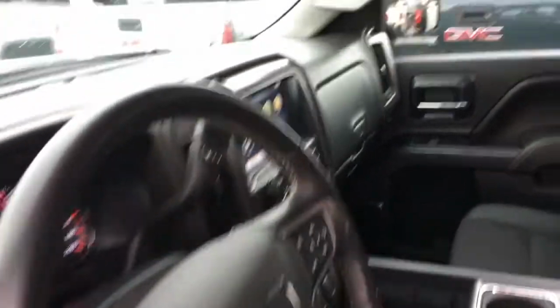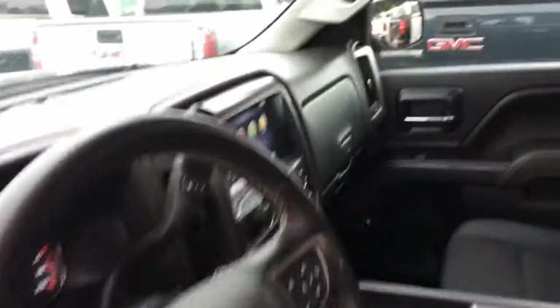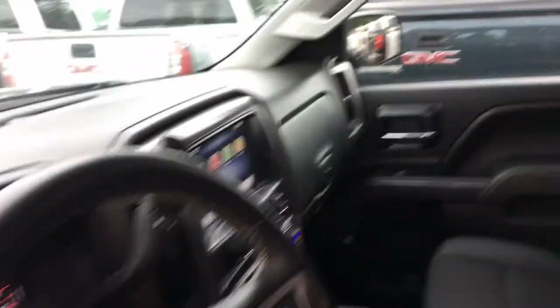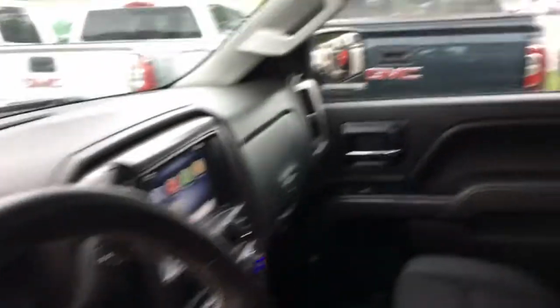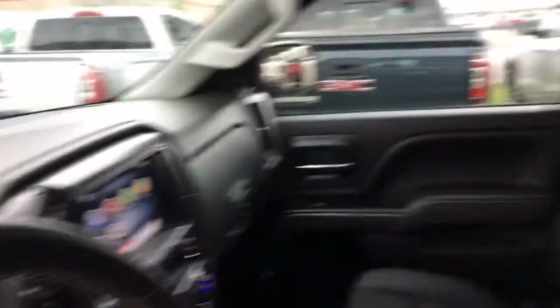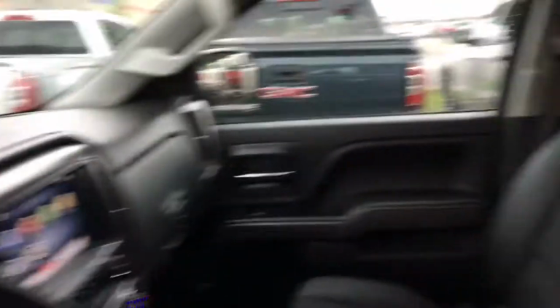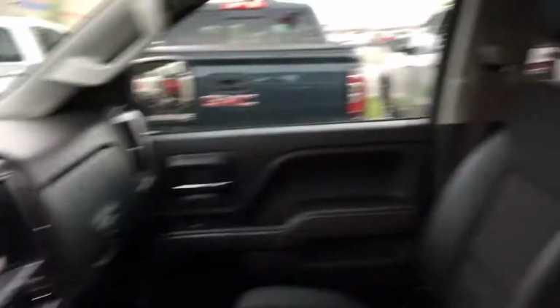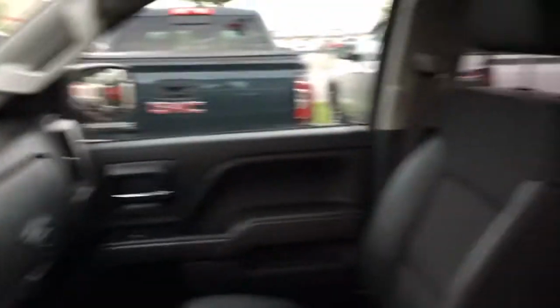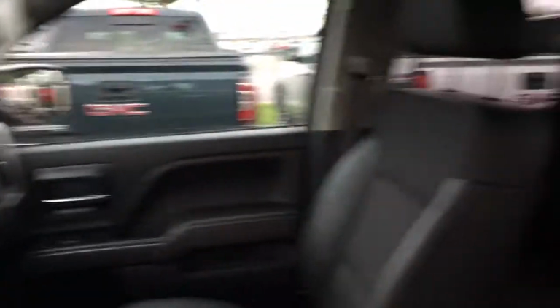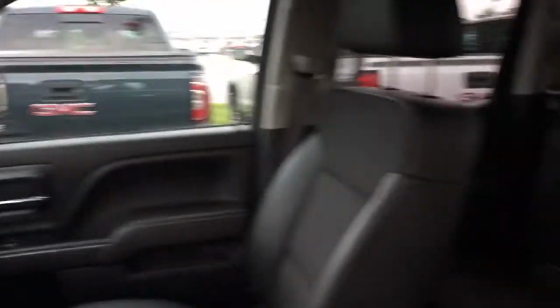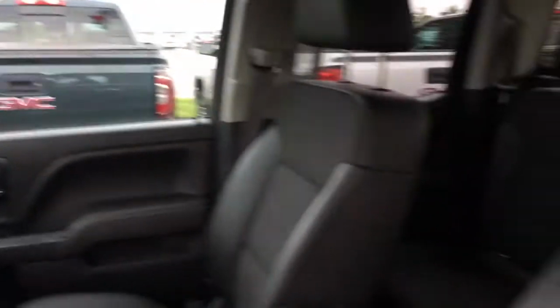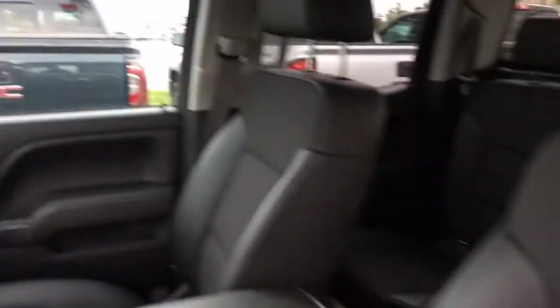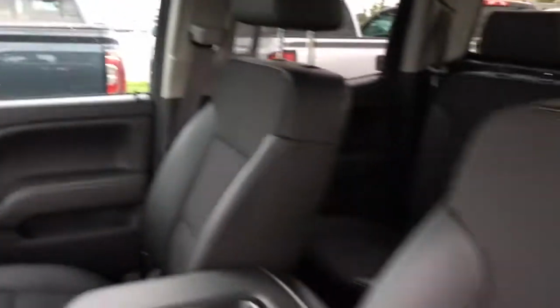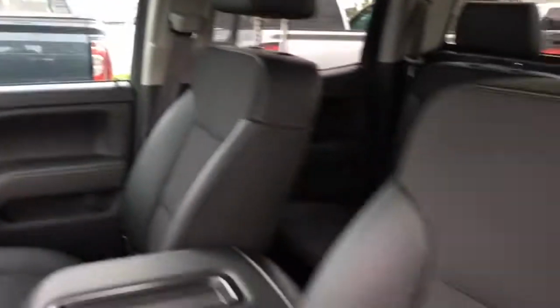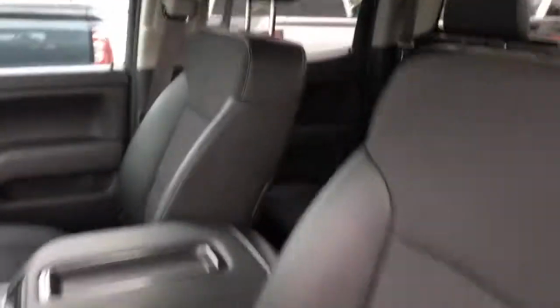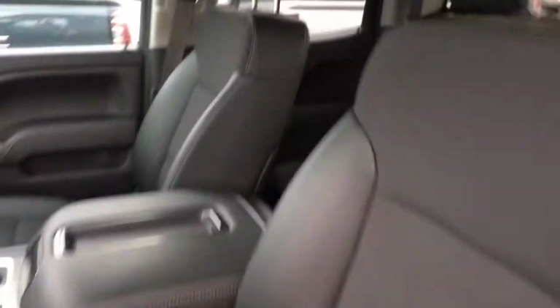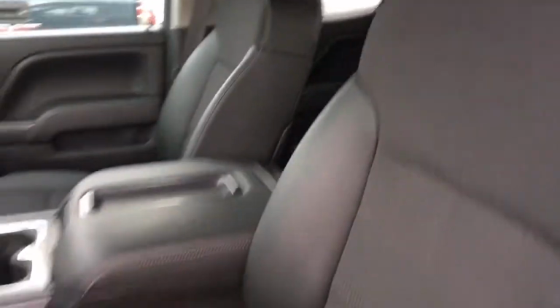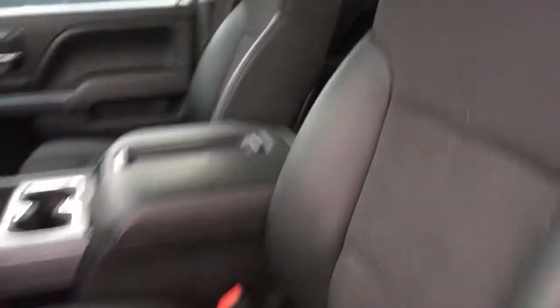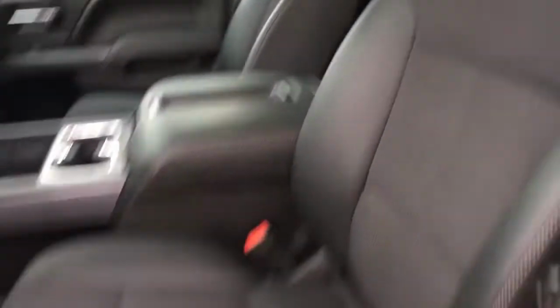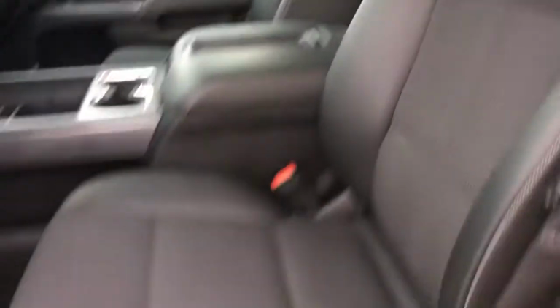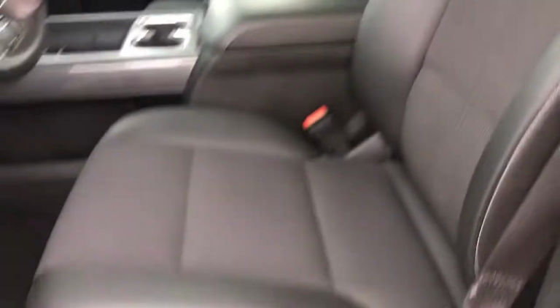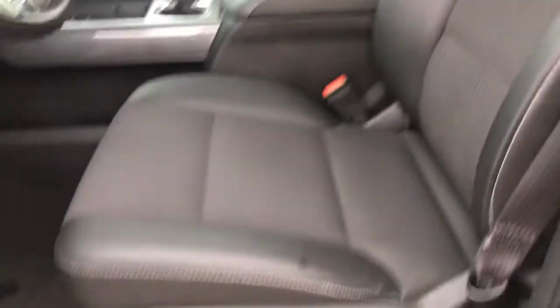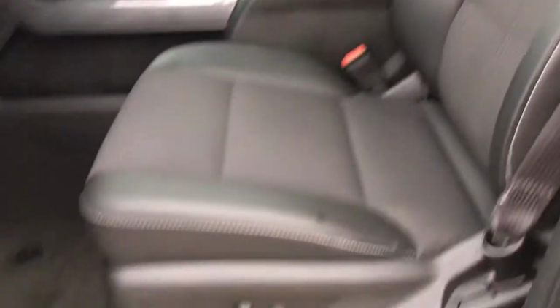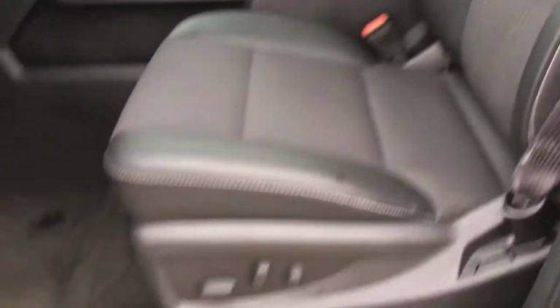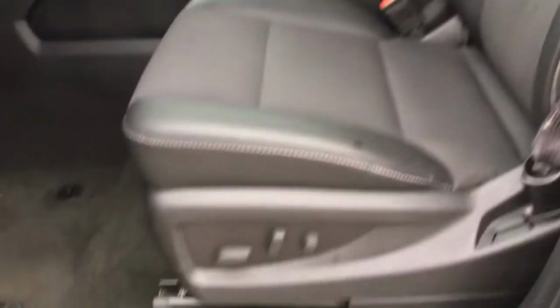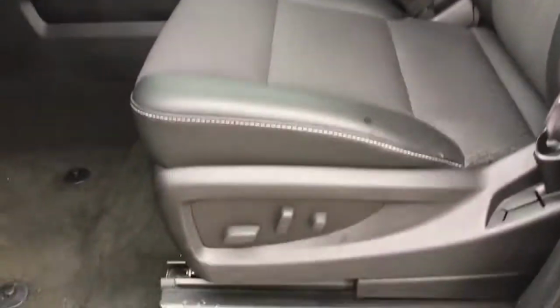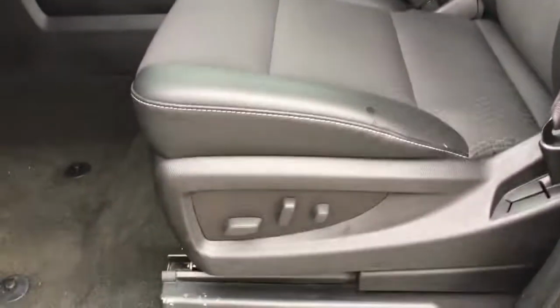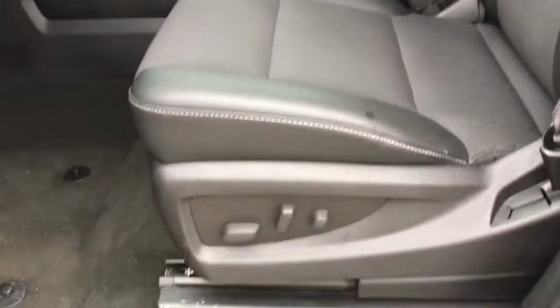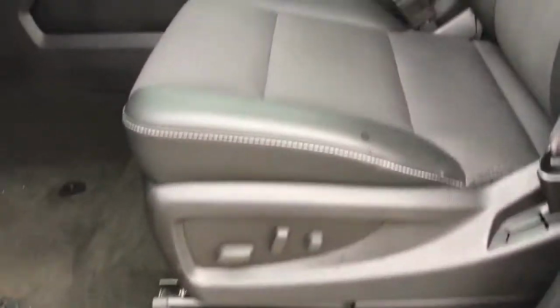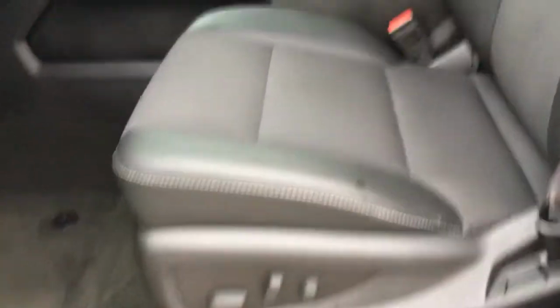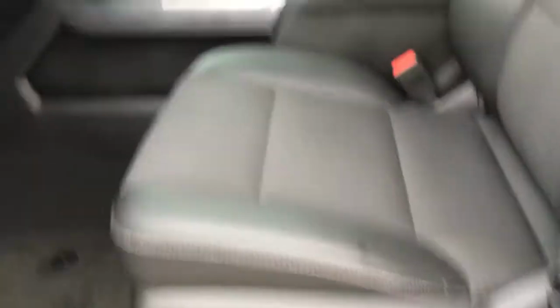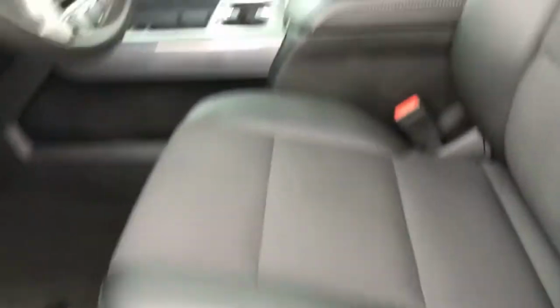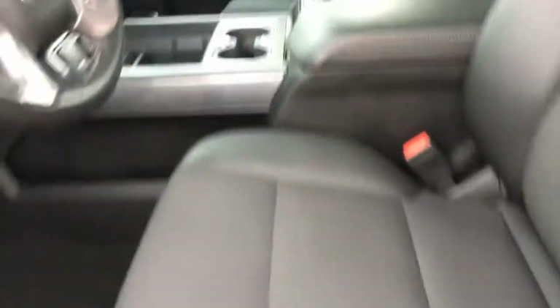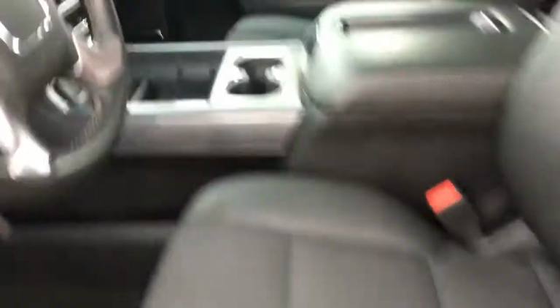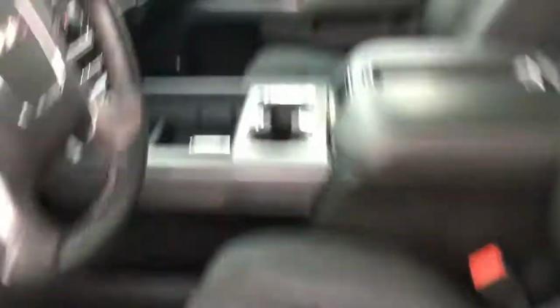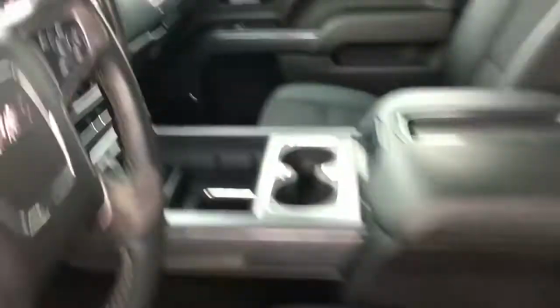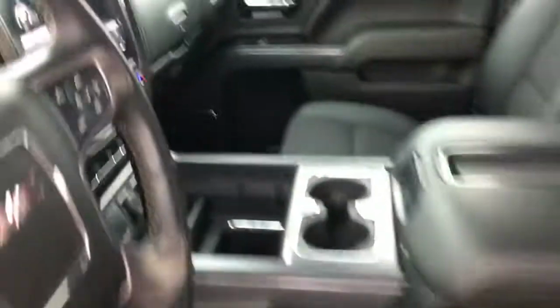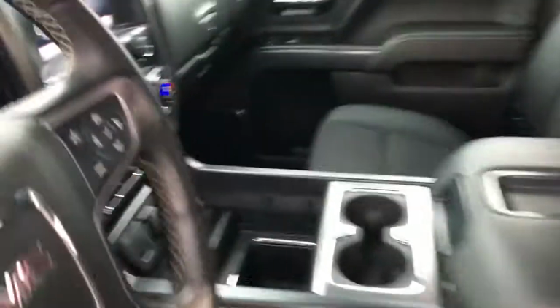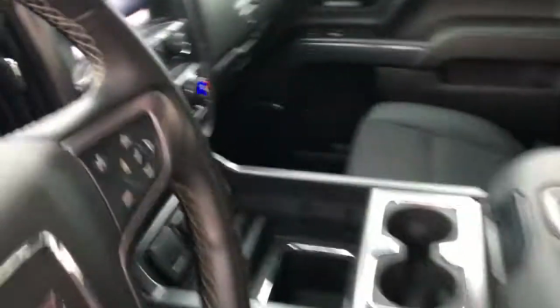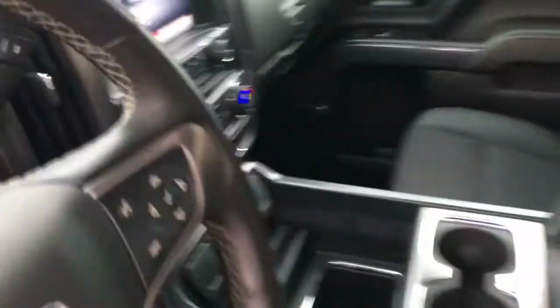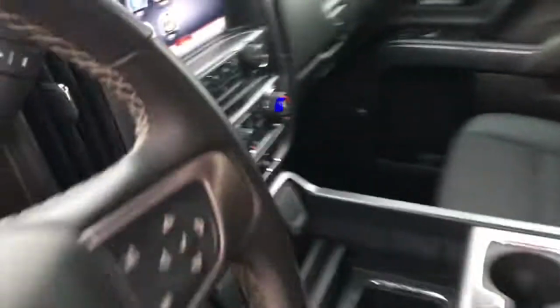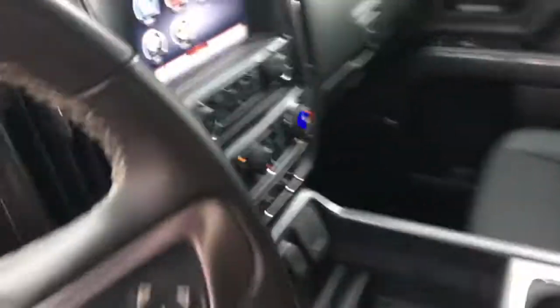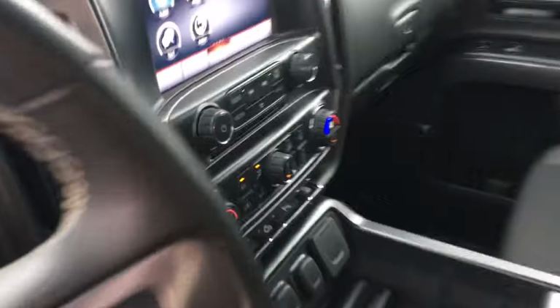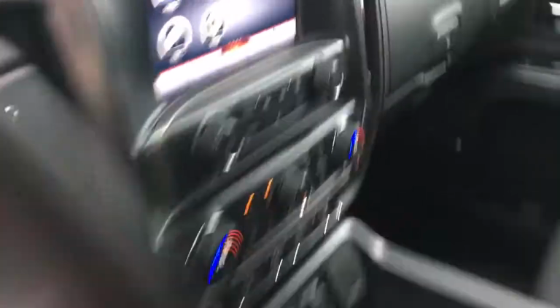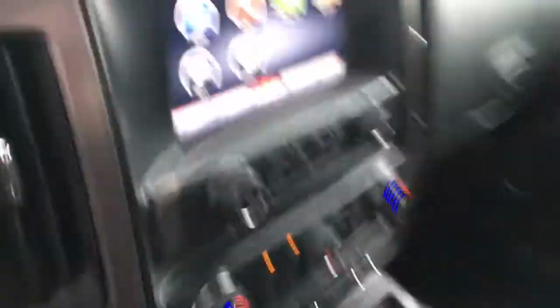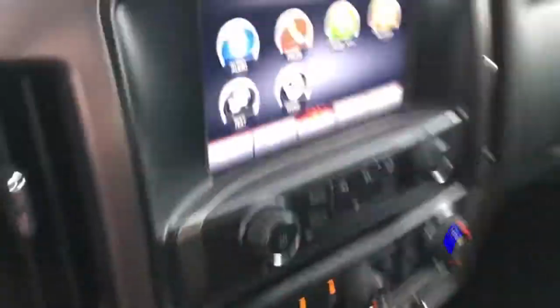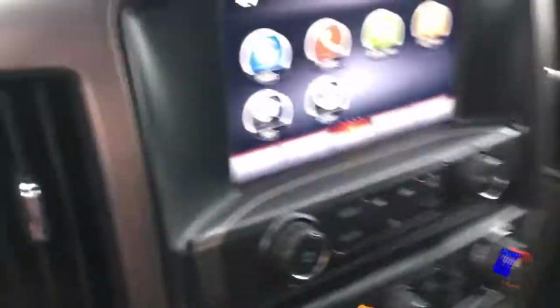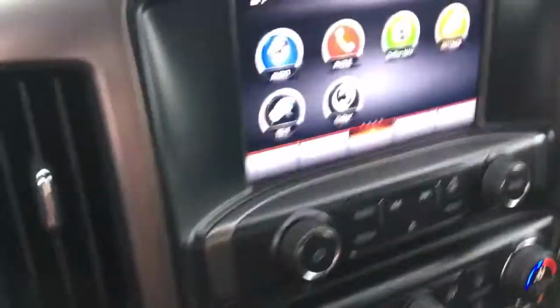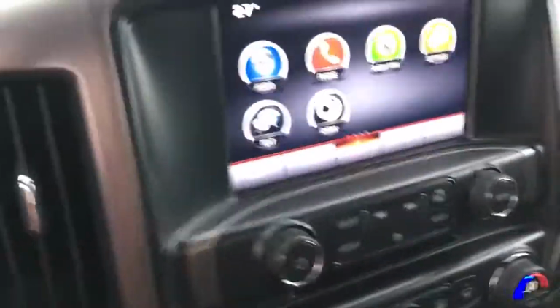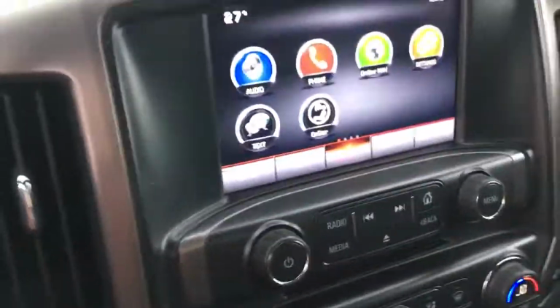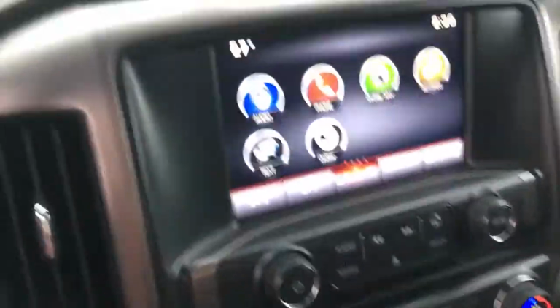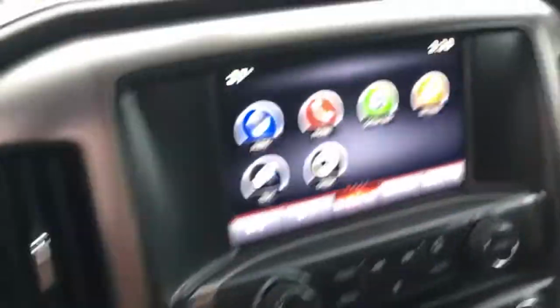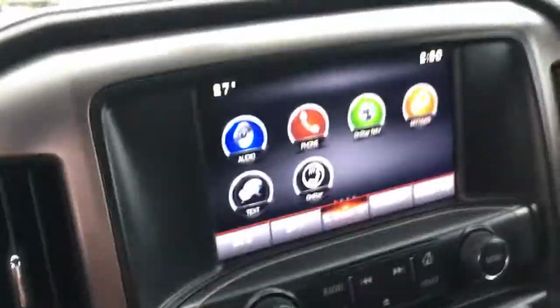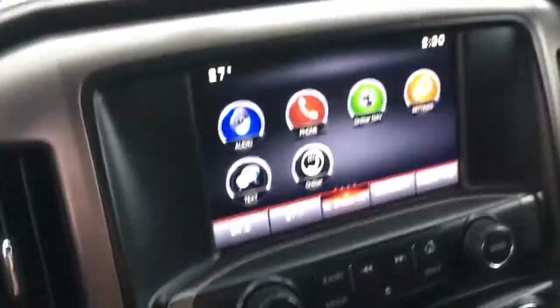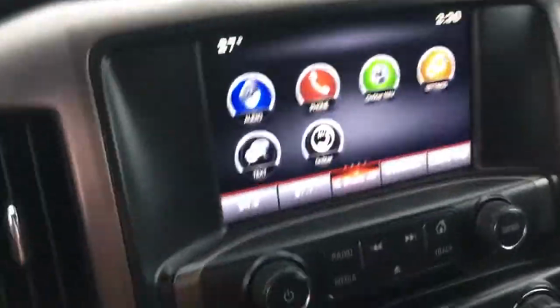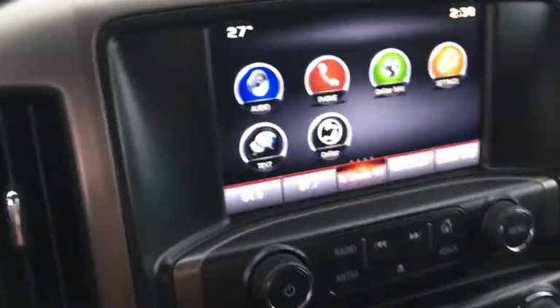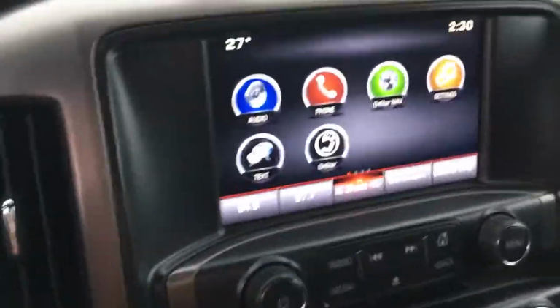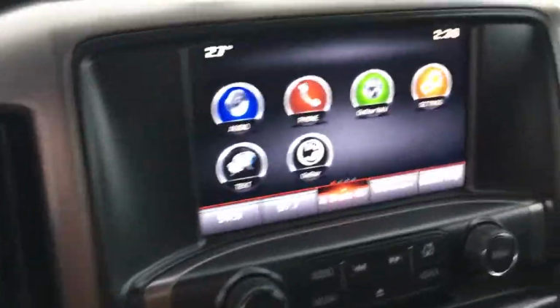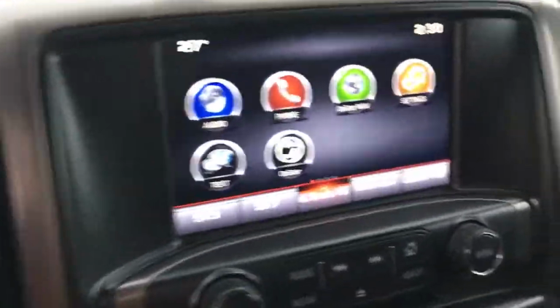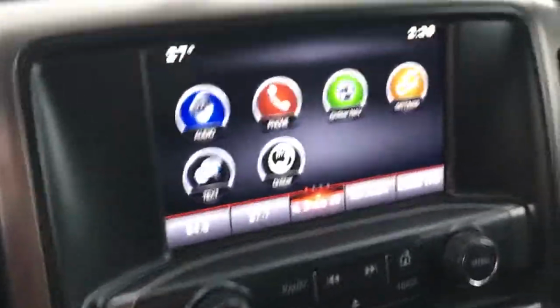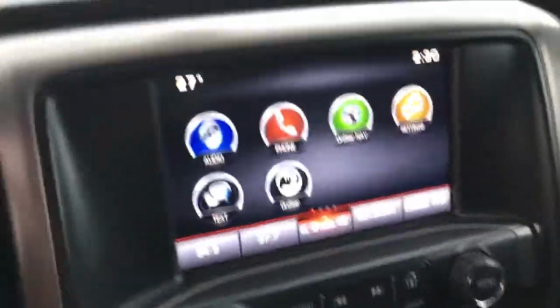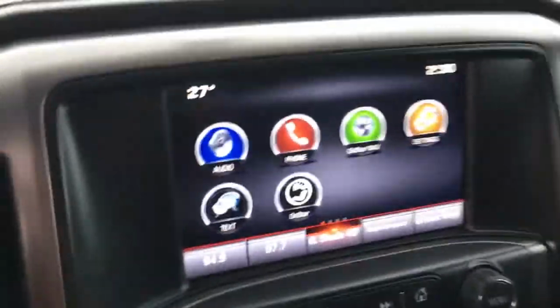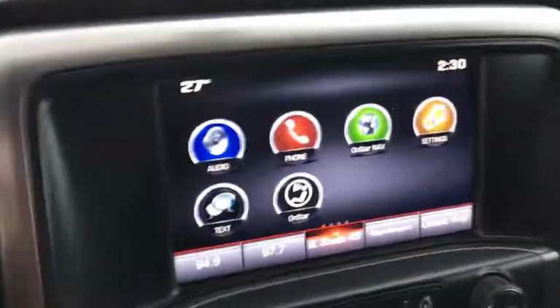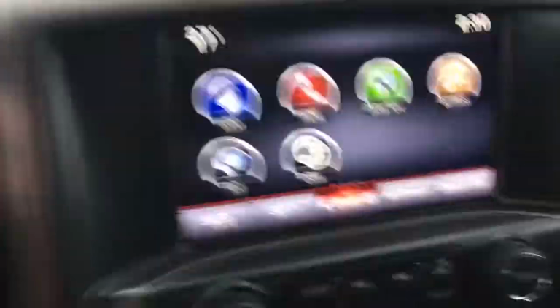Here's a quick overview of the interior. Very nice design. Let's get into some of the tech features we have.